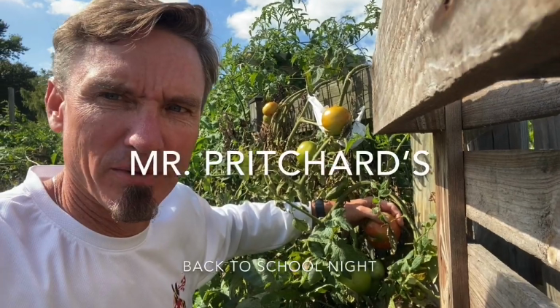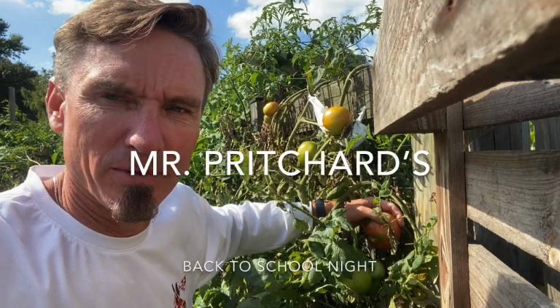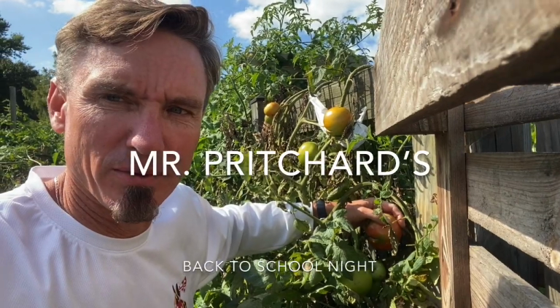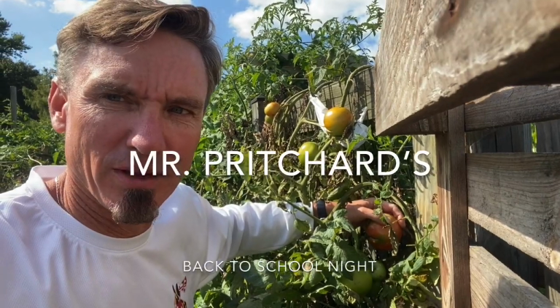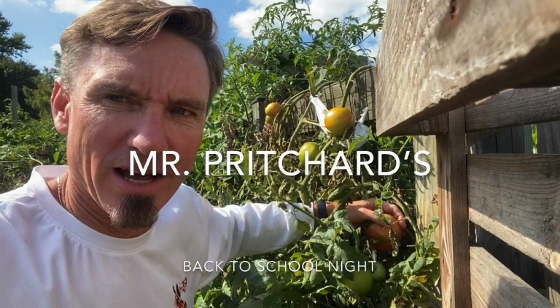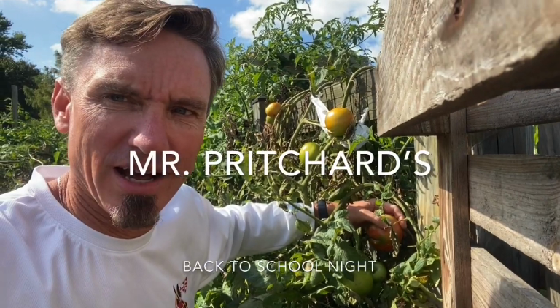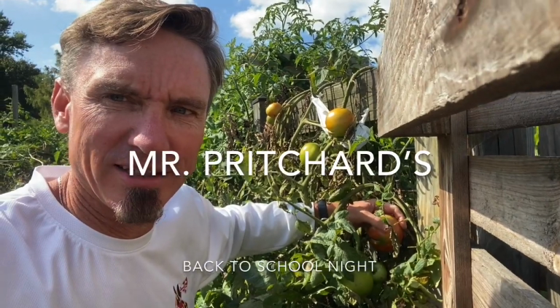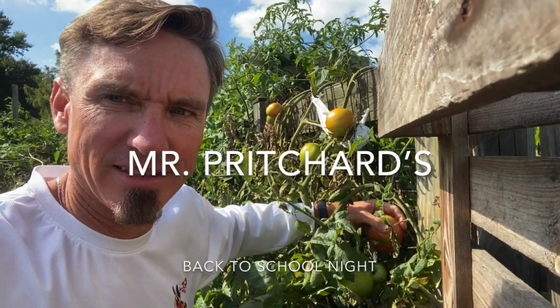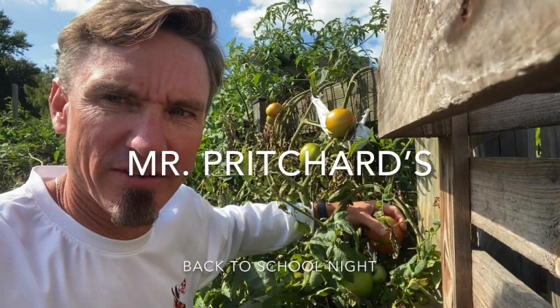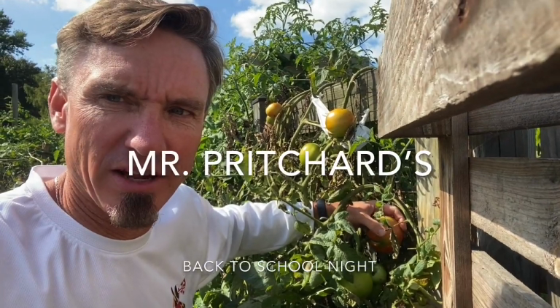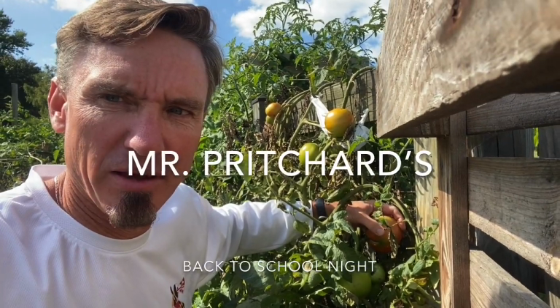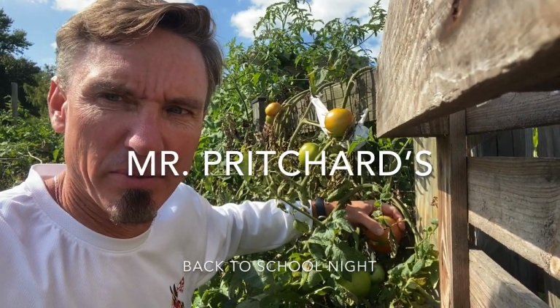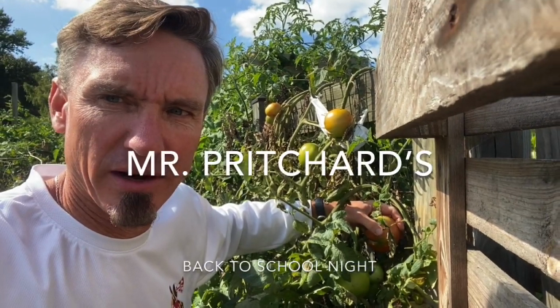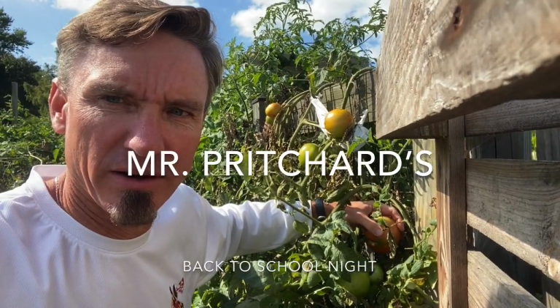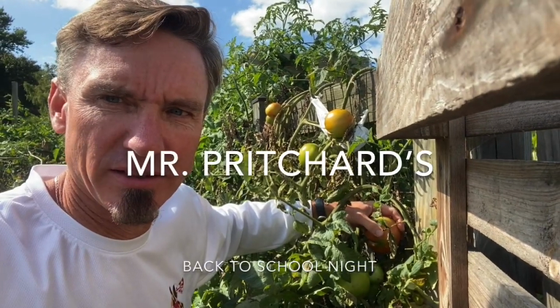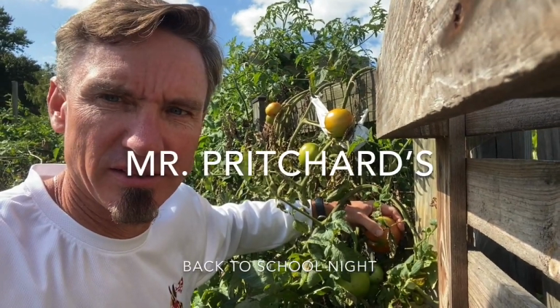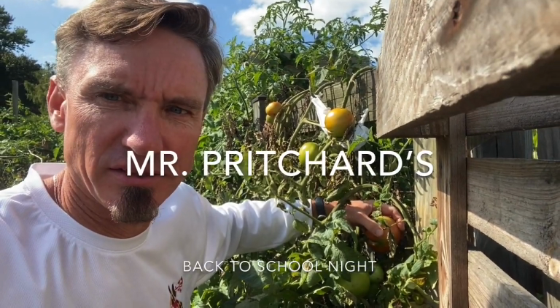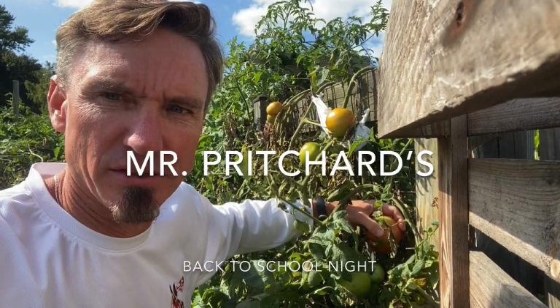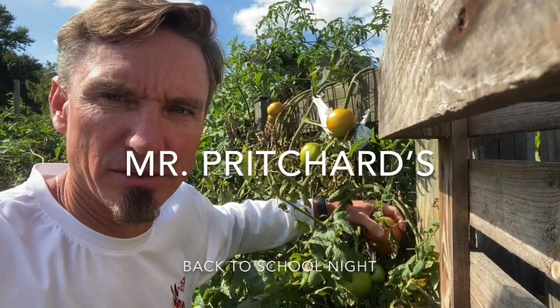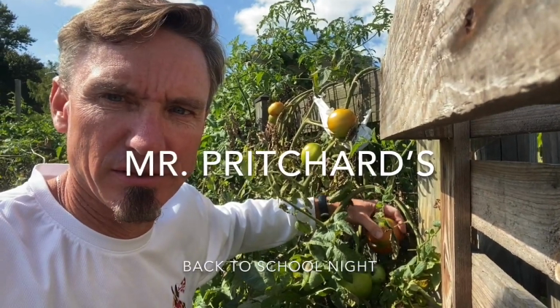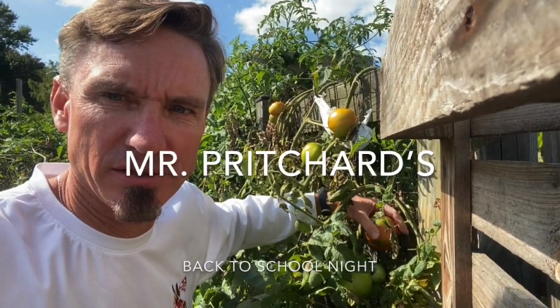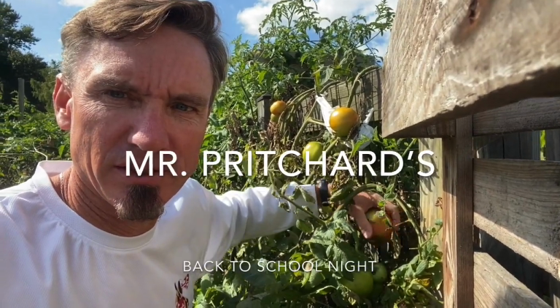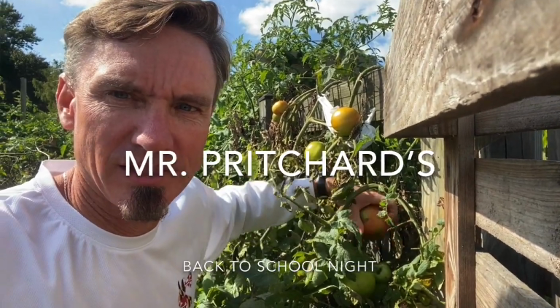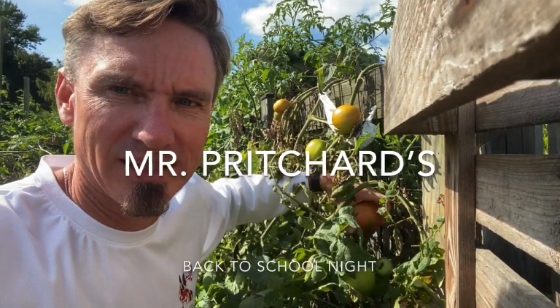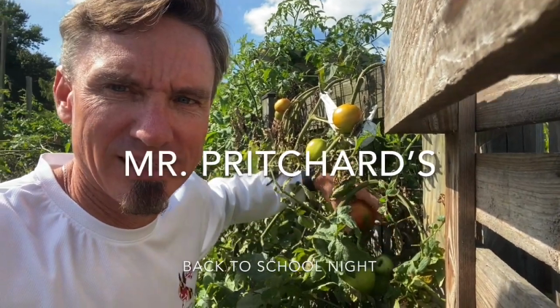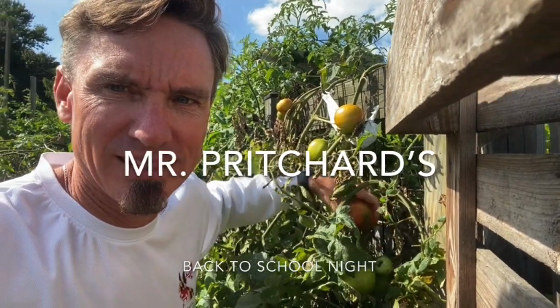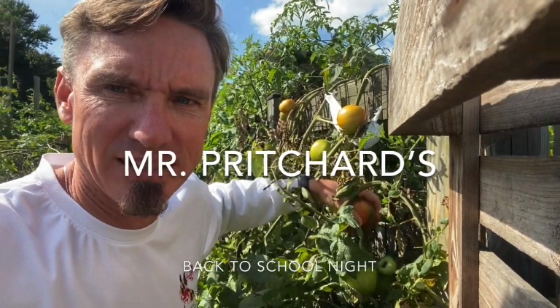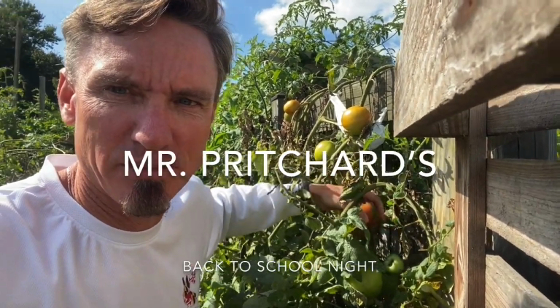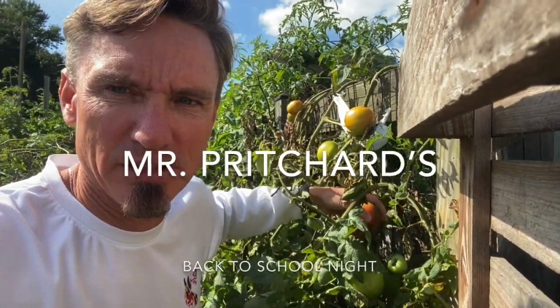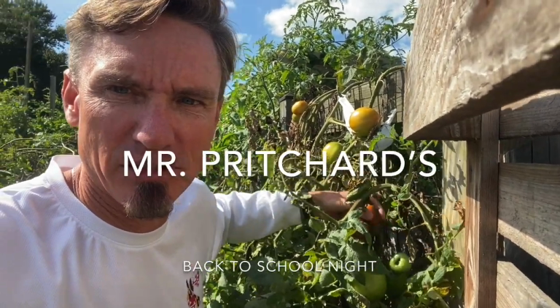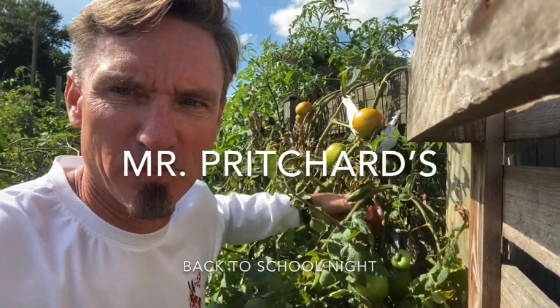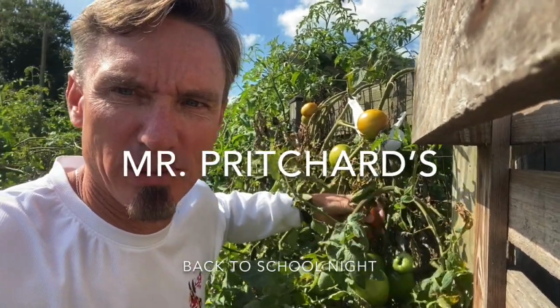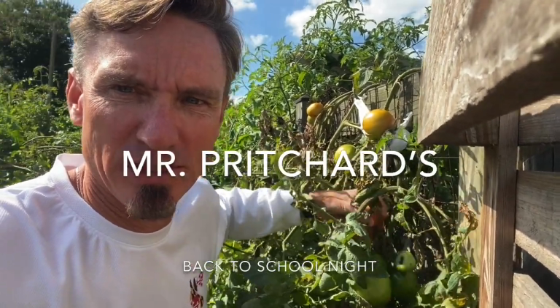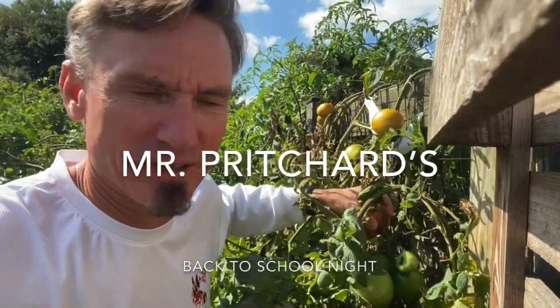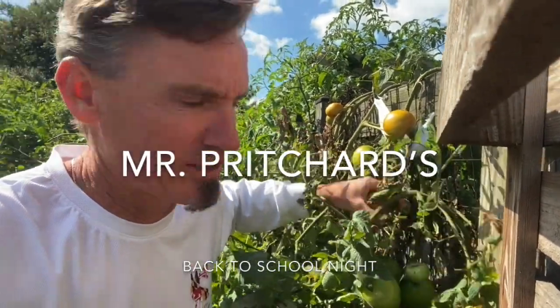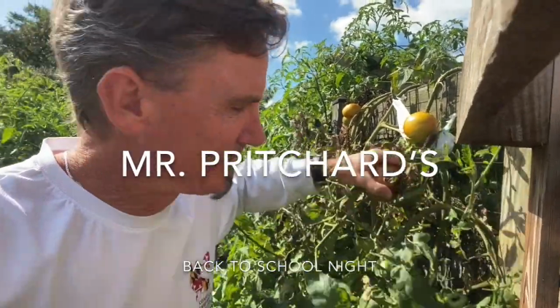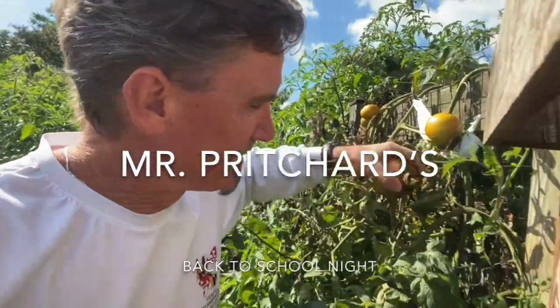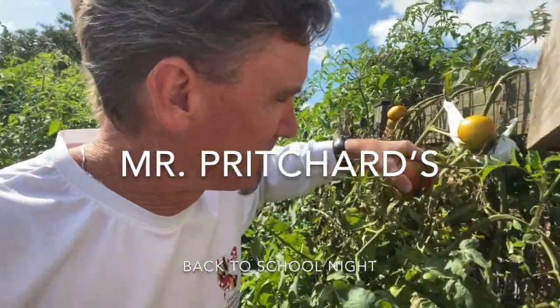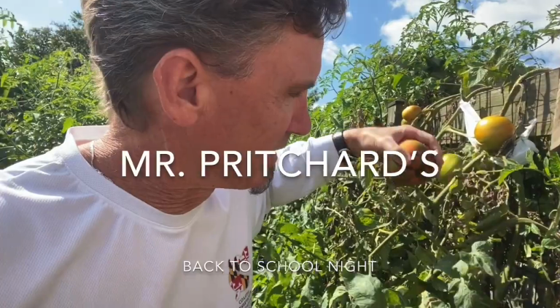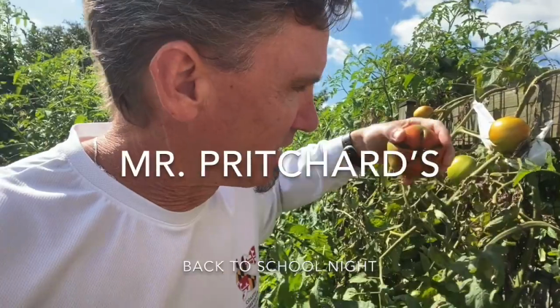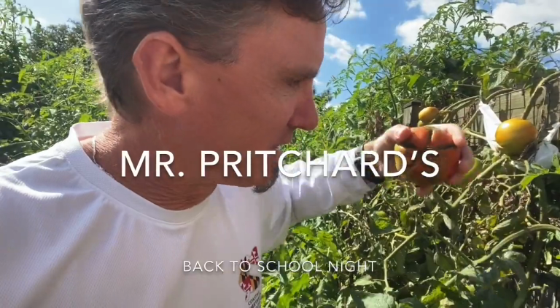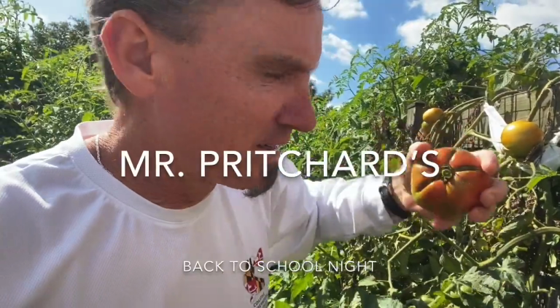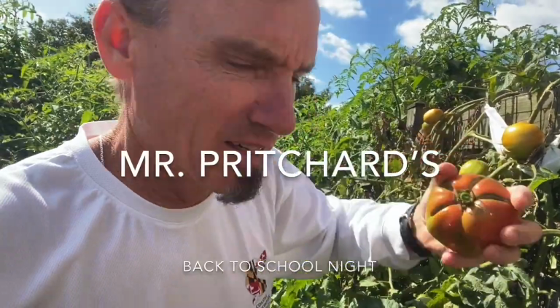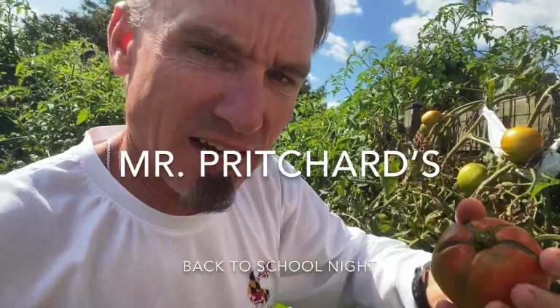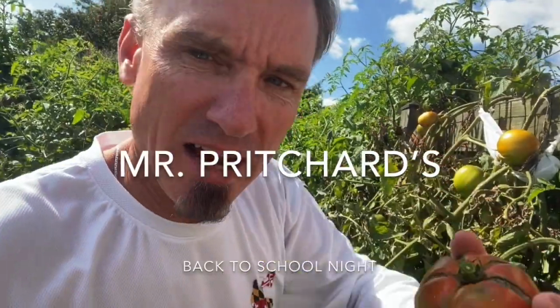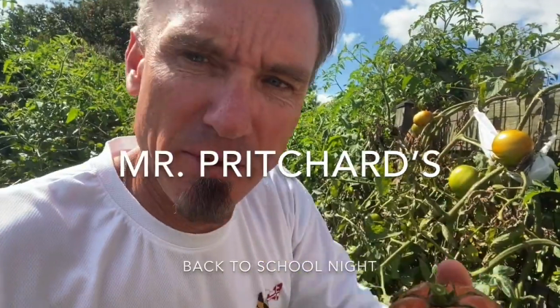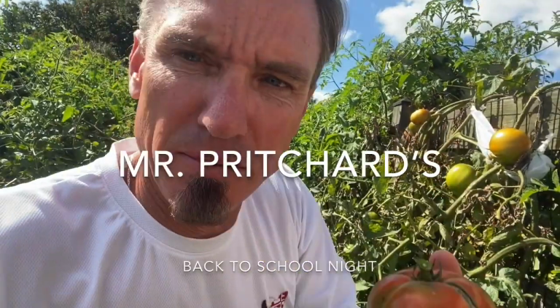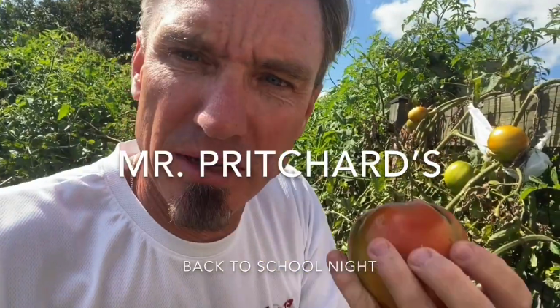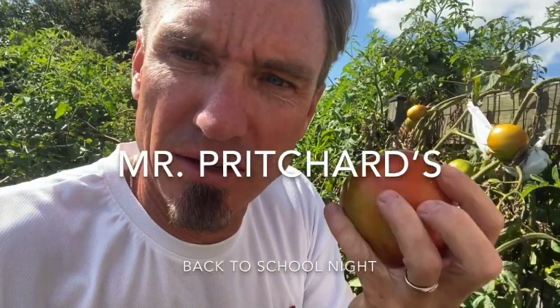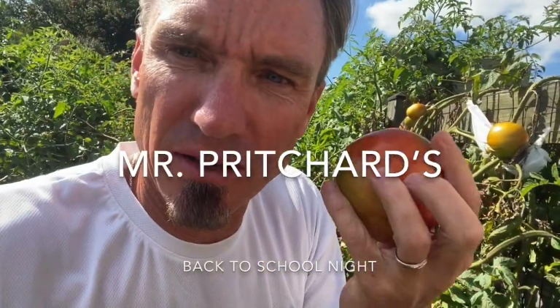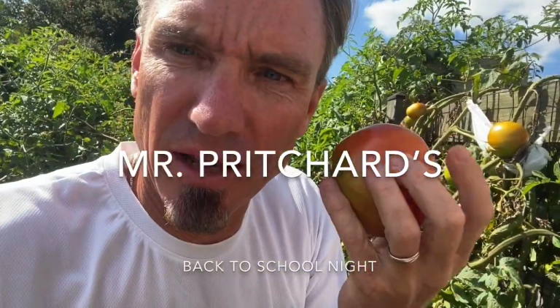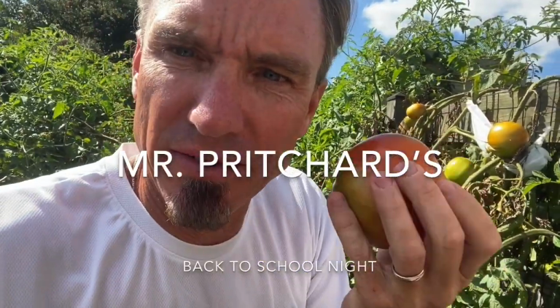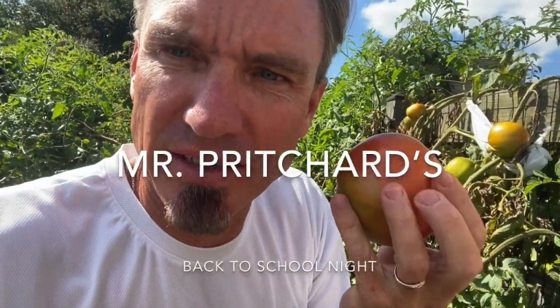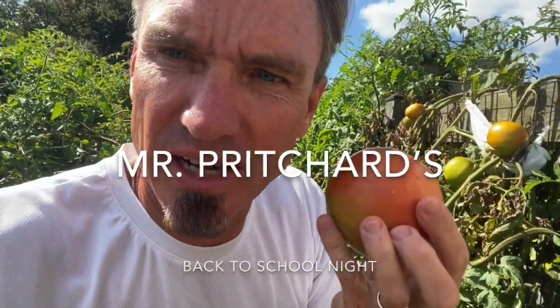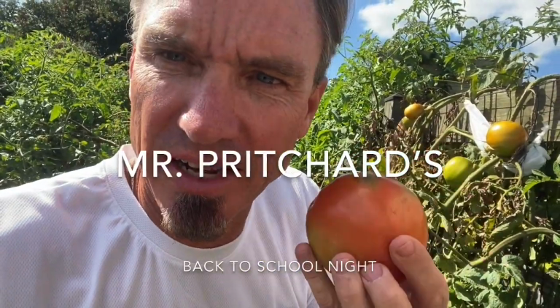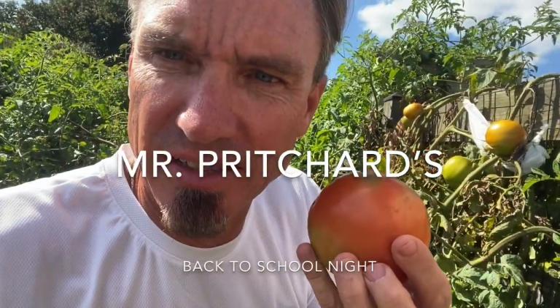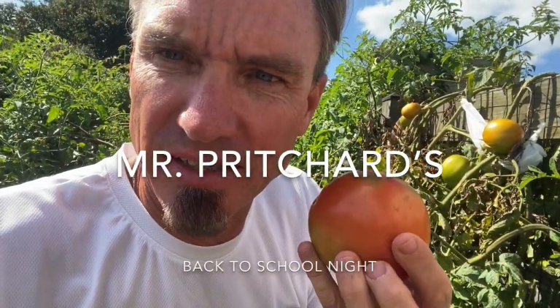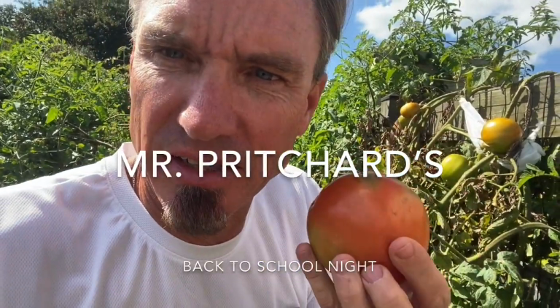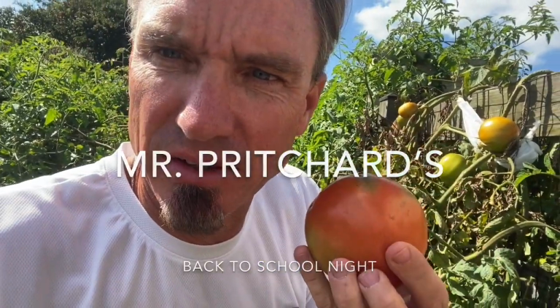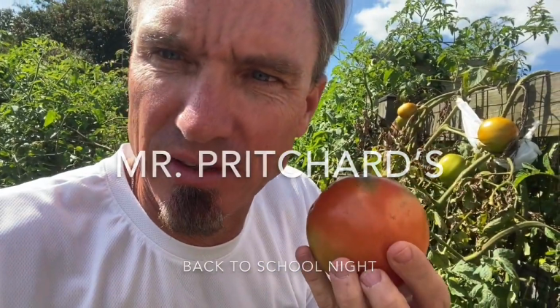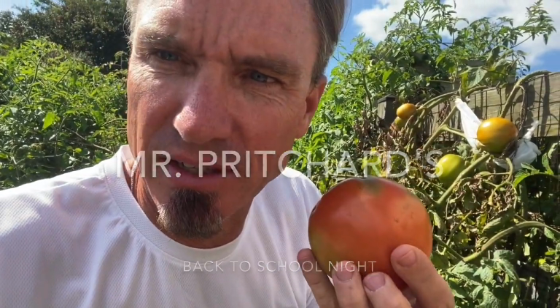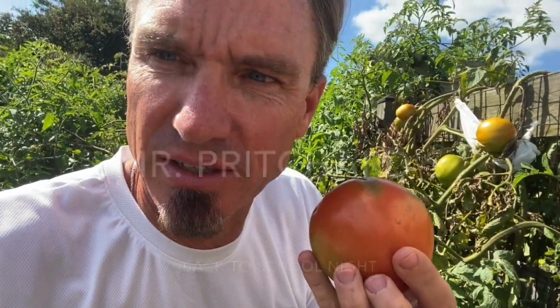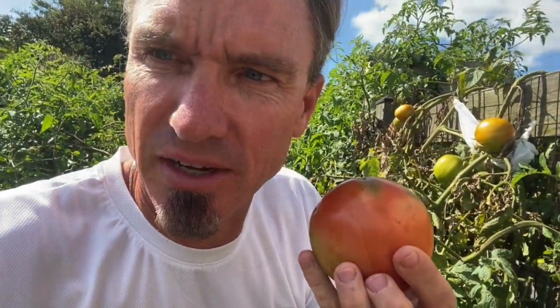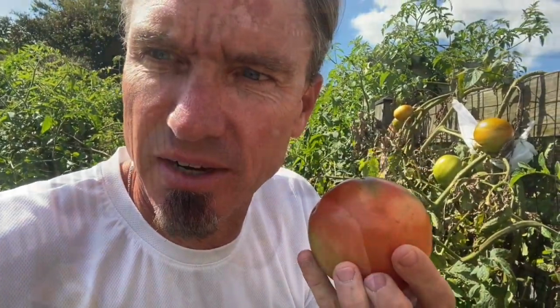Hi, 7A parents and students. This is Mr. Pritchard. I'm going to be your life science teacher this year.